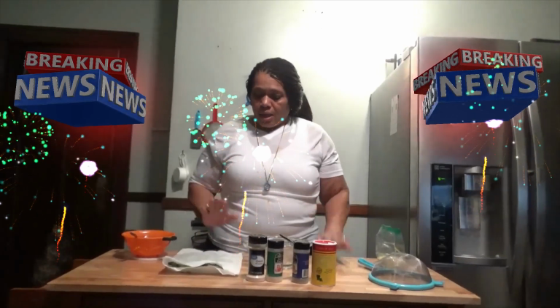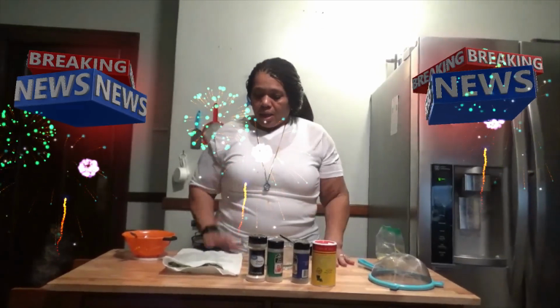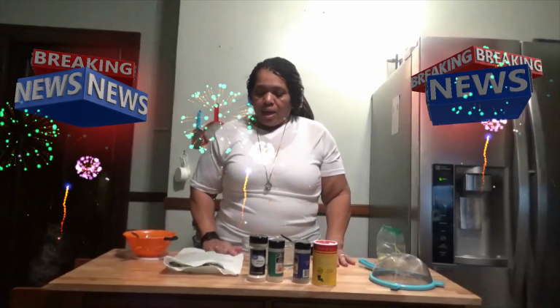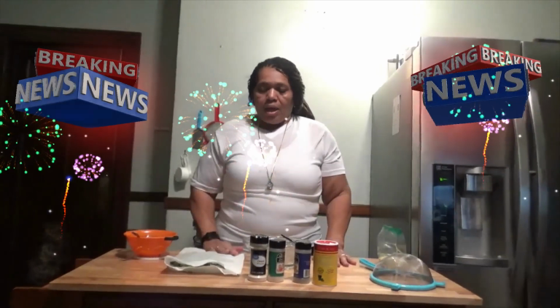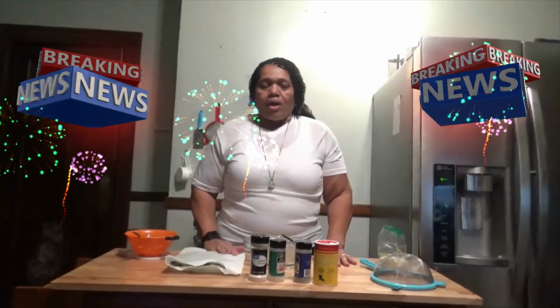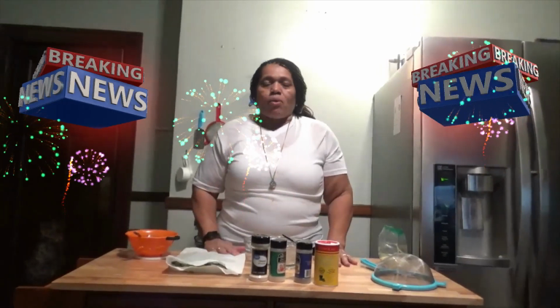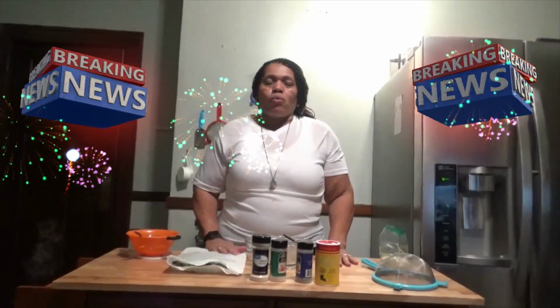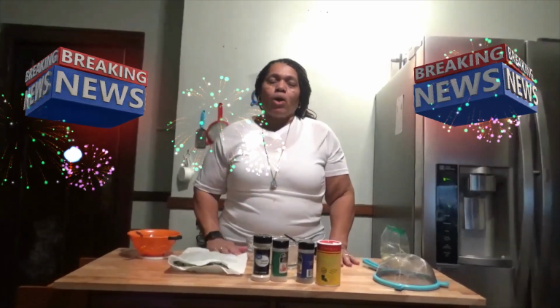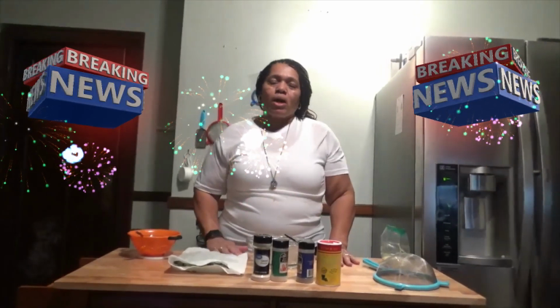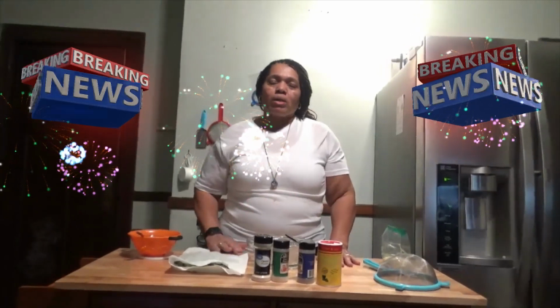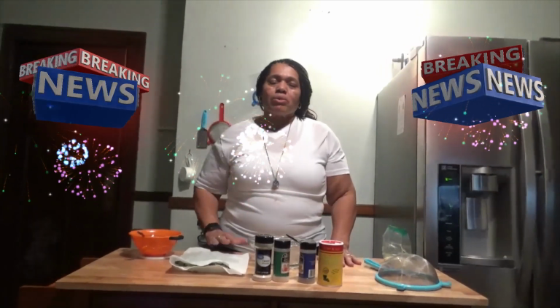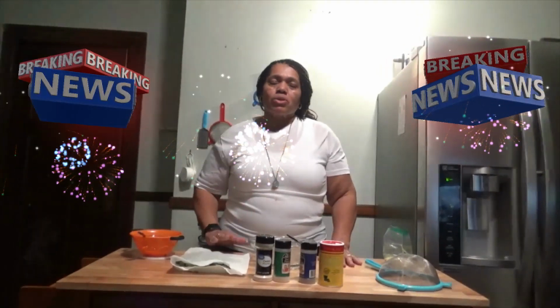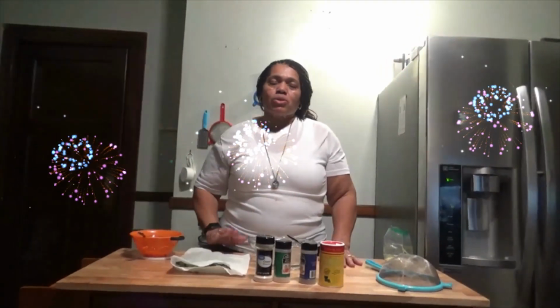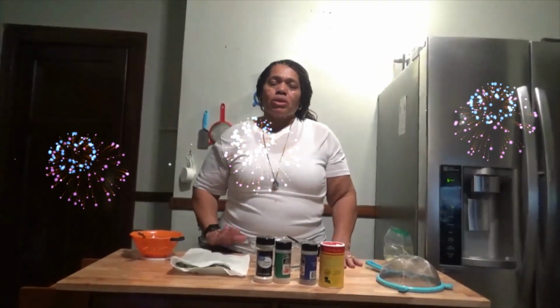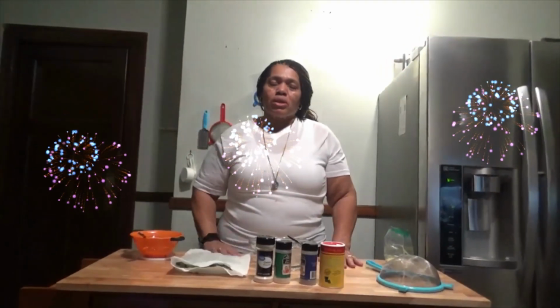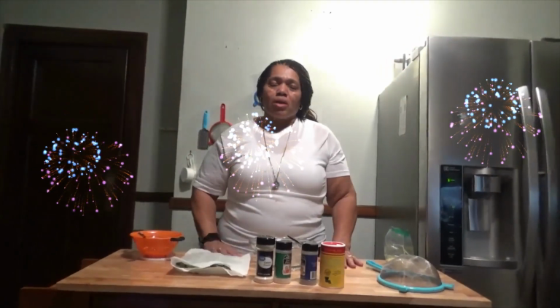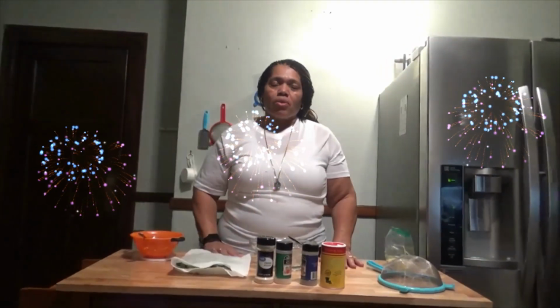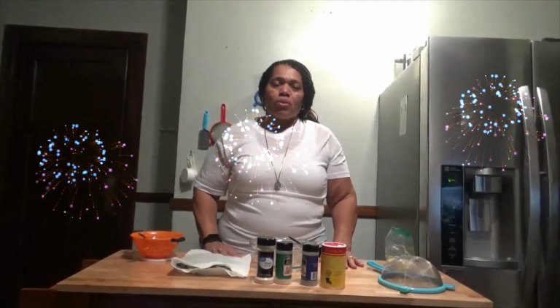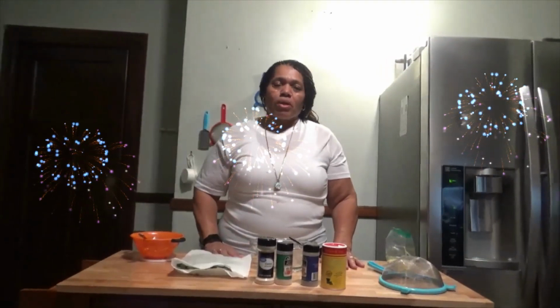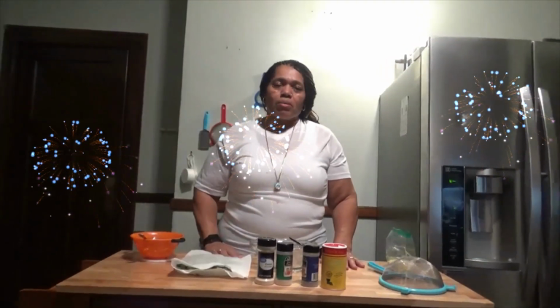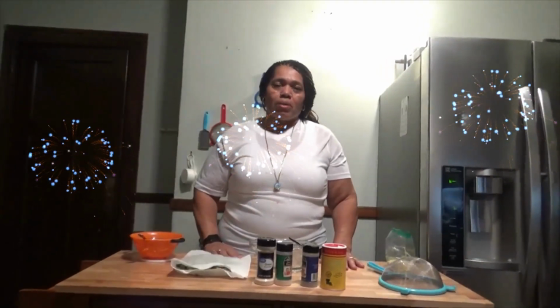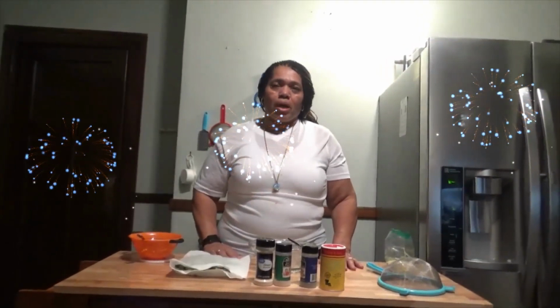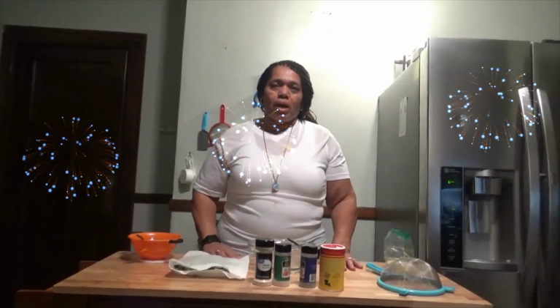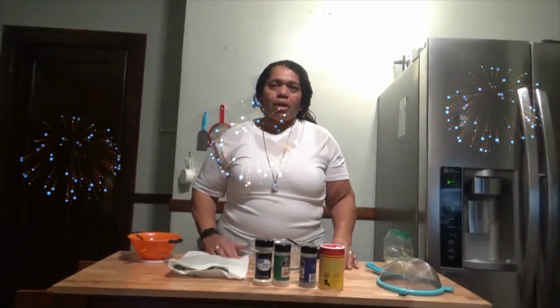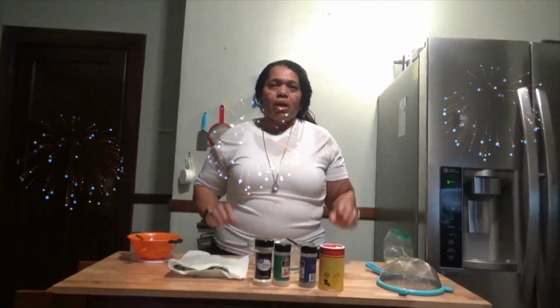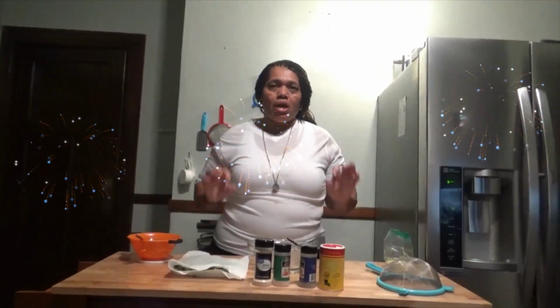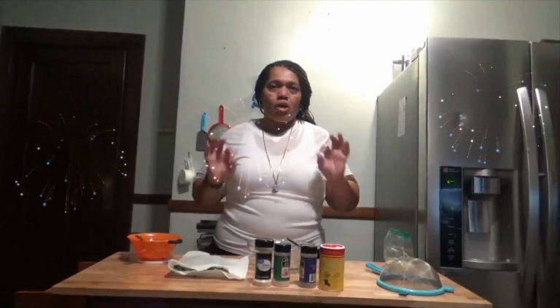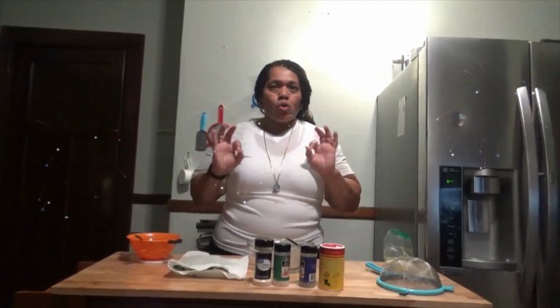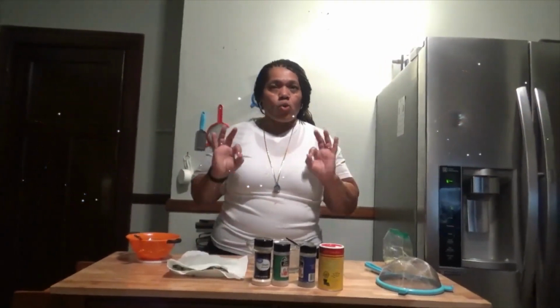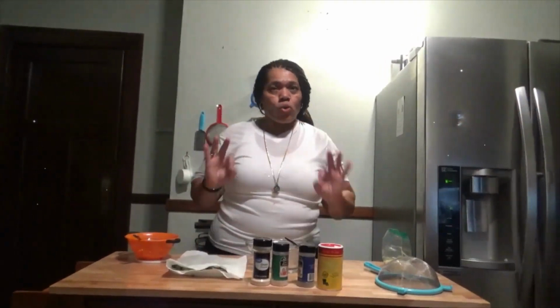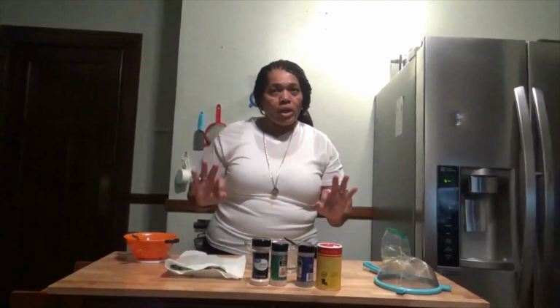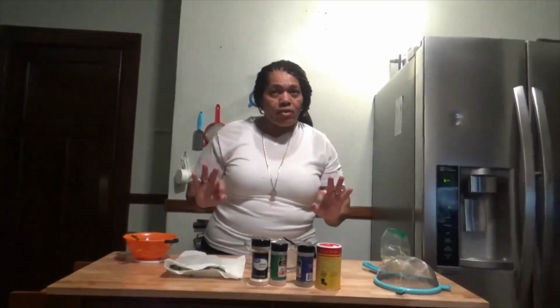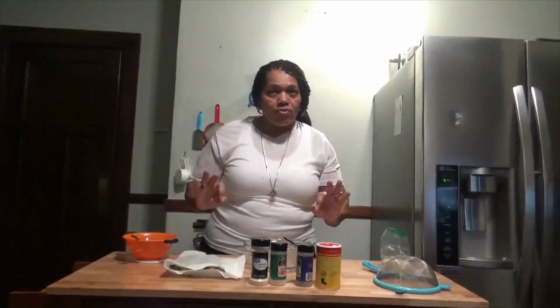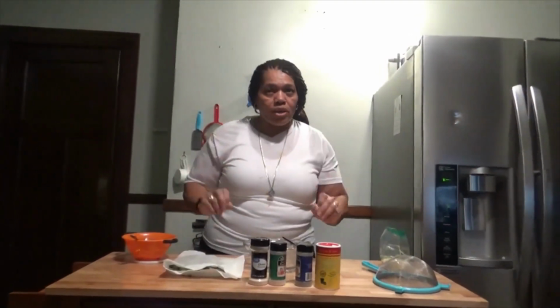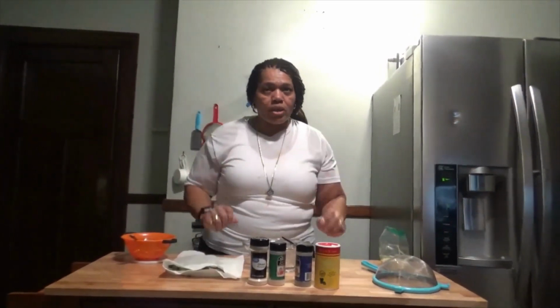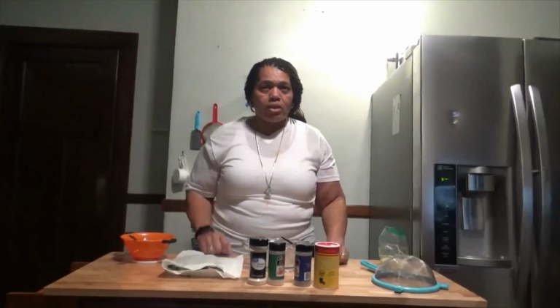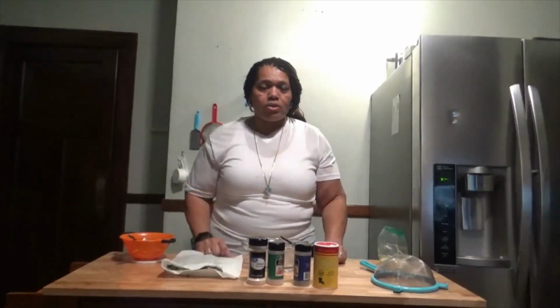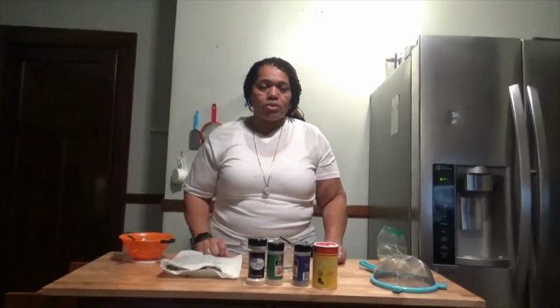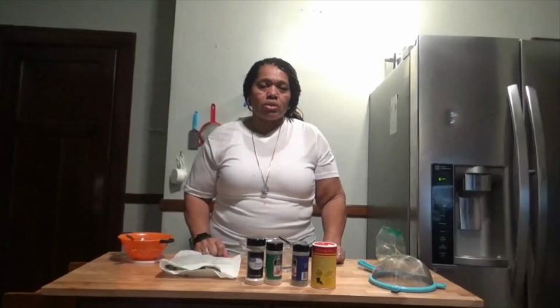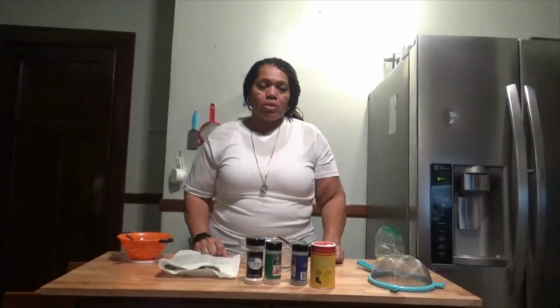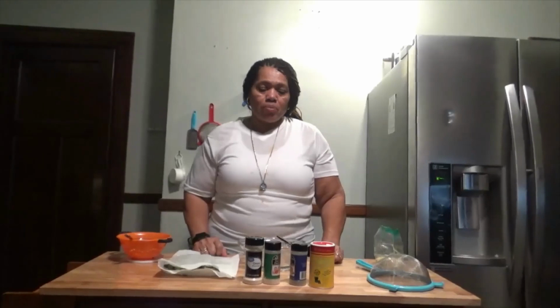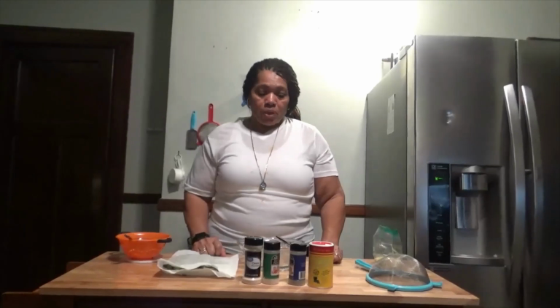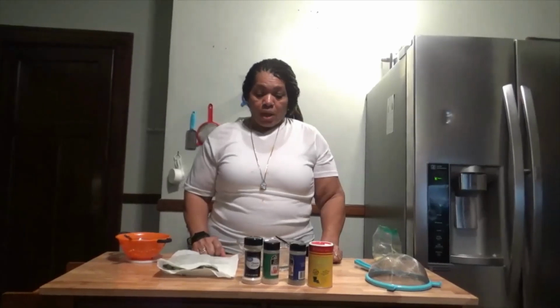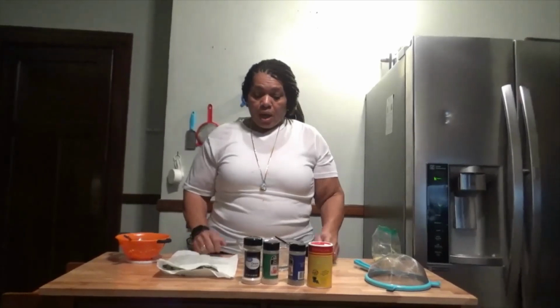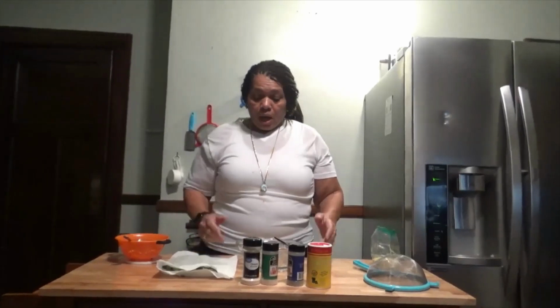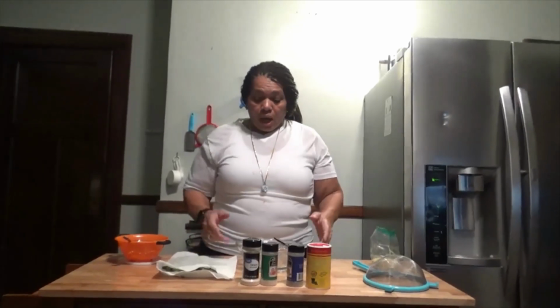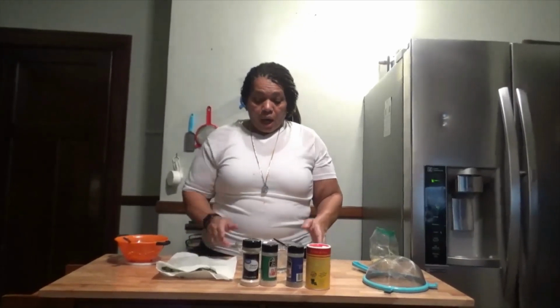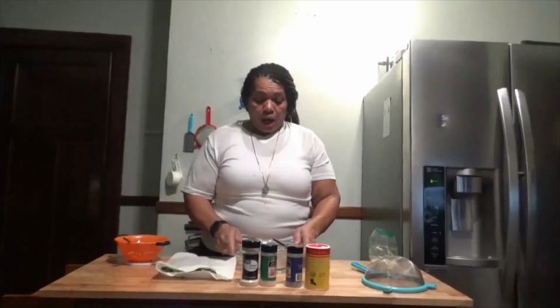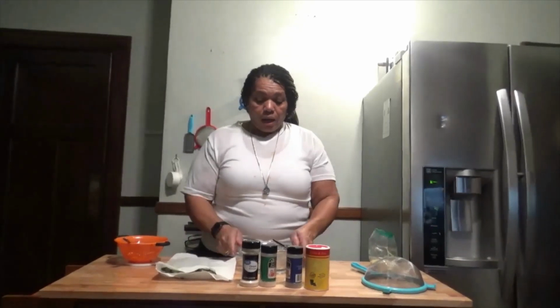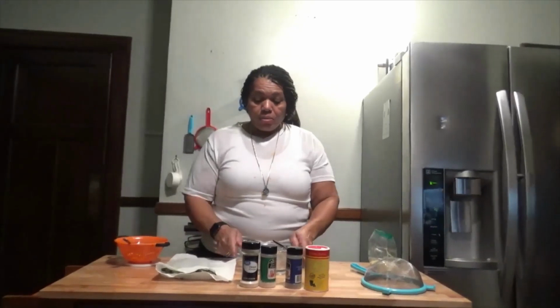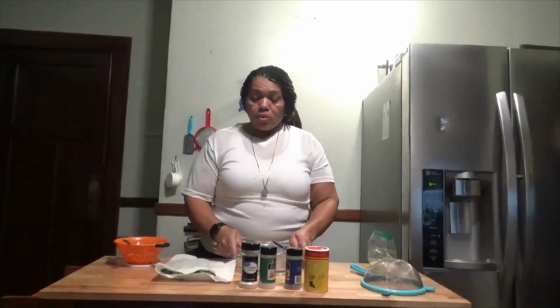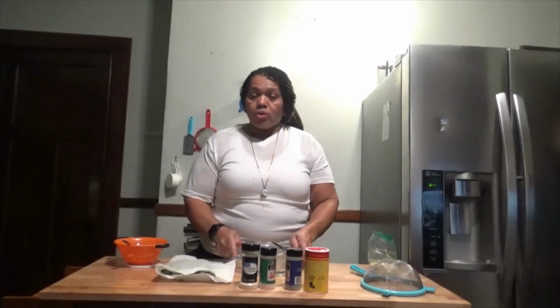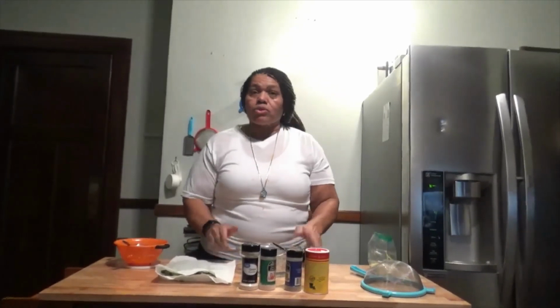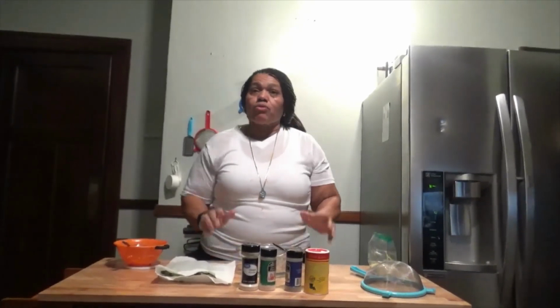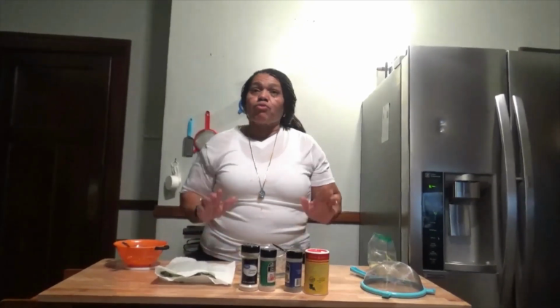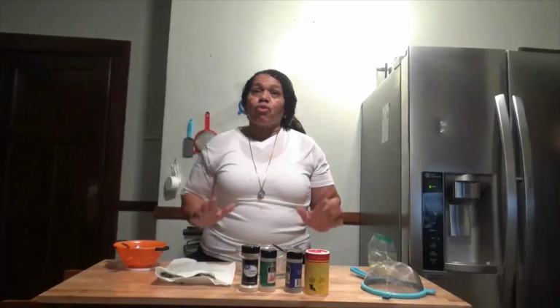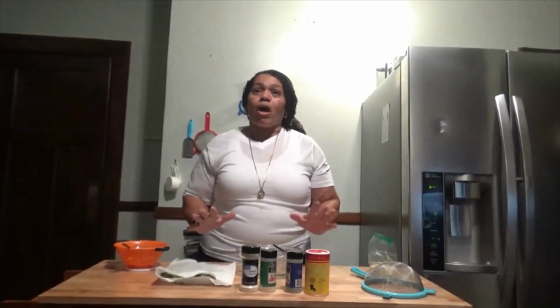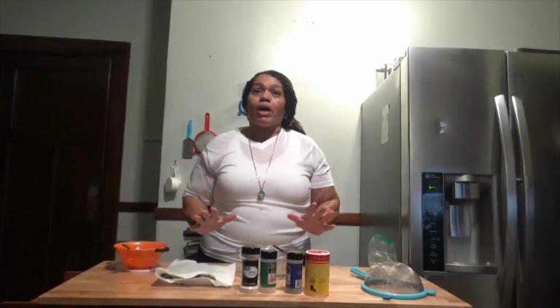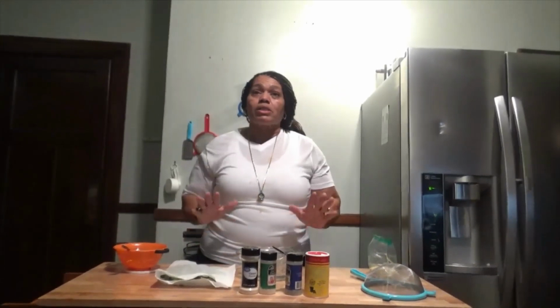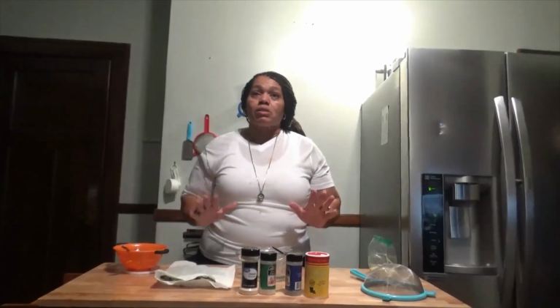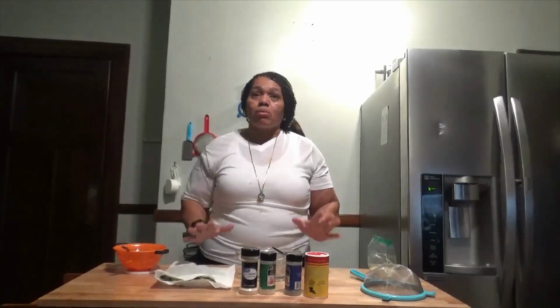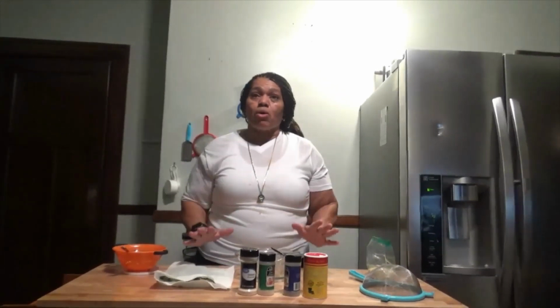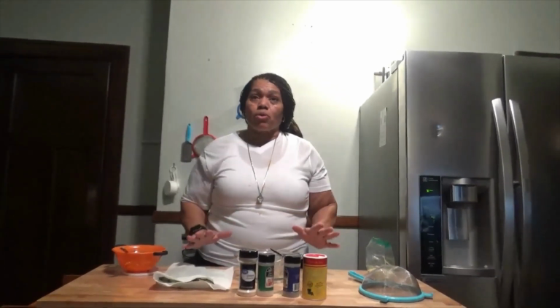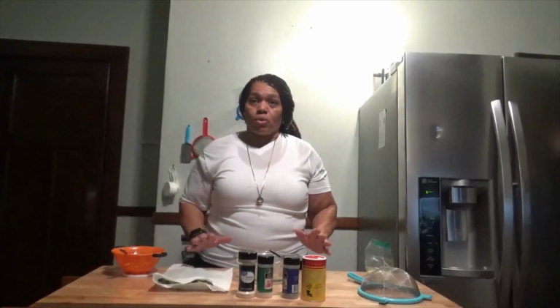Hi, welcome to another one of my quick videos. I am going to fry some okra.